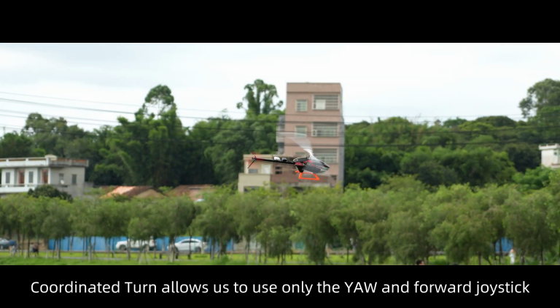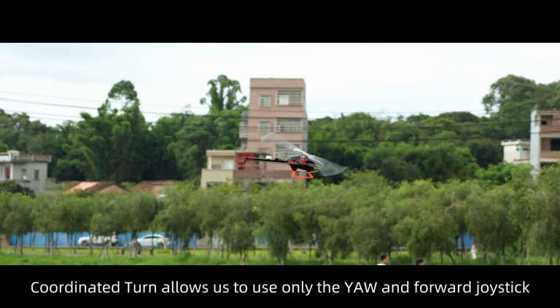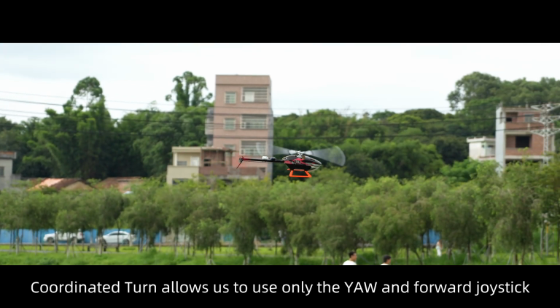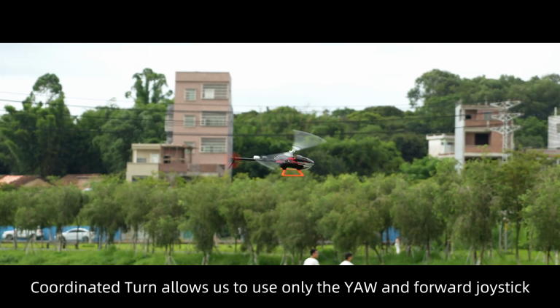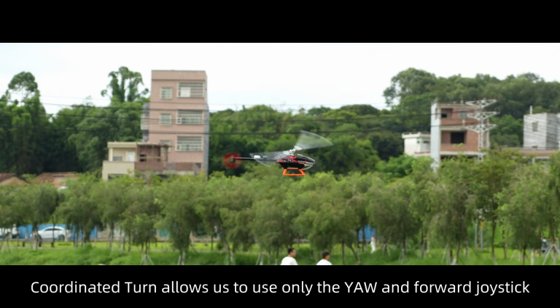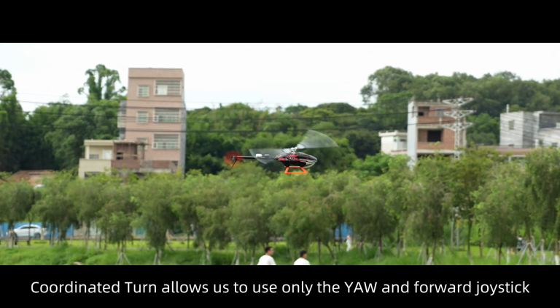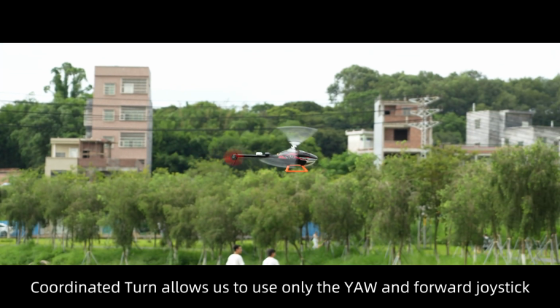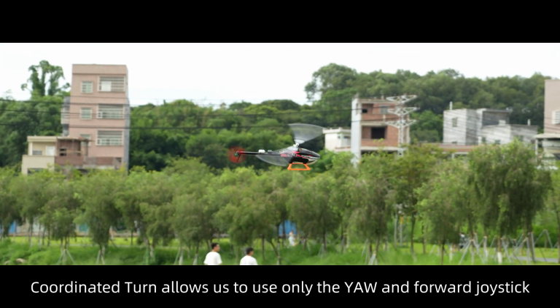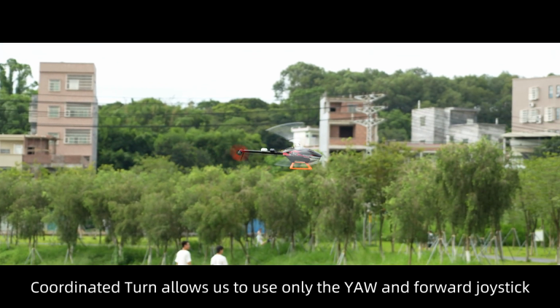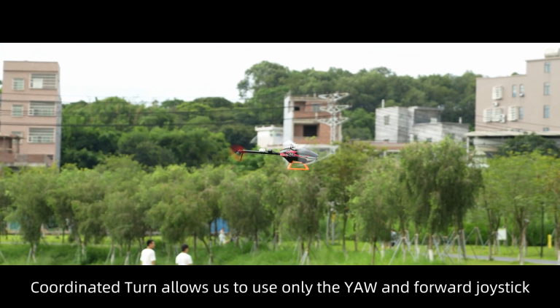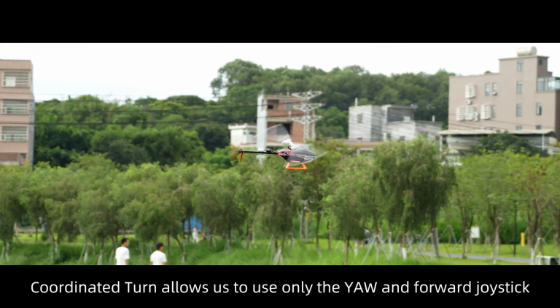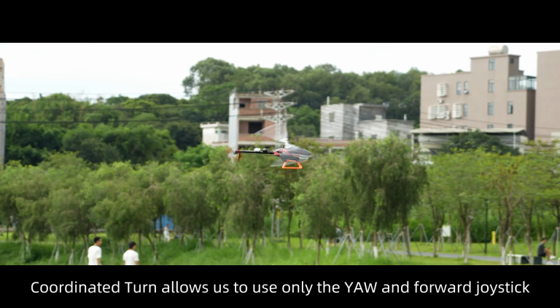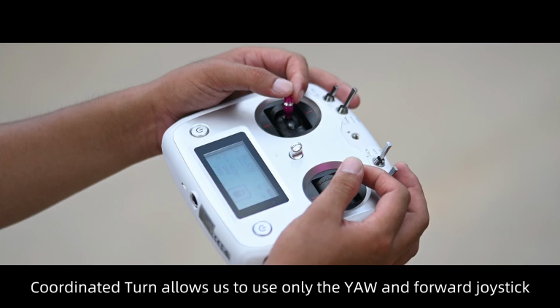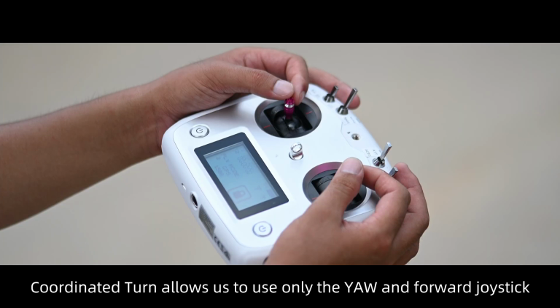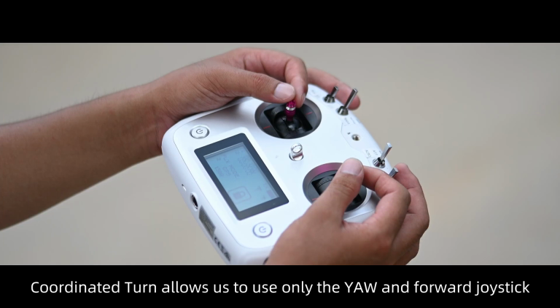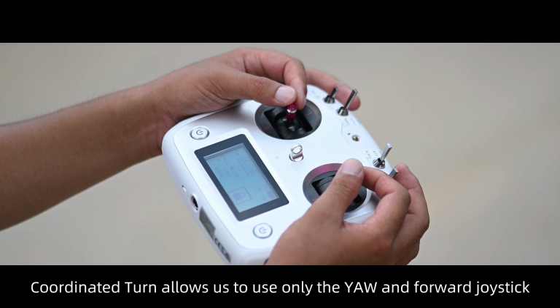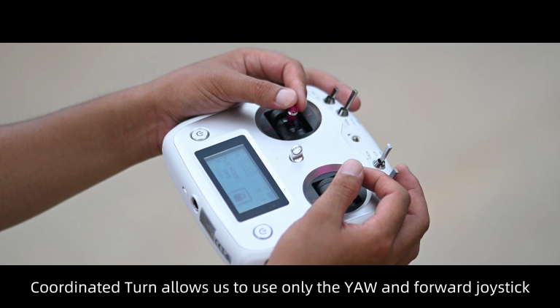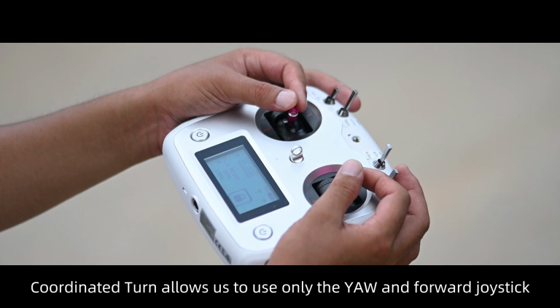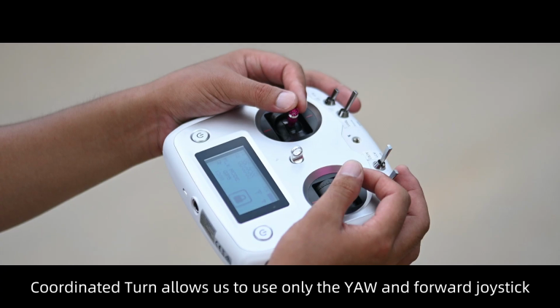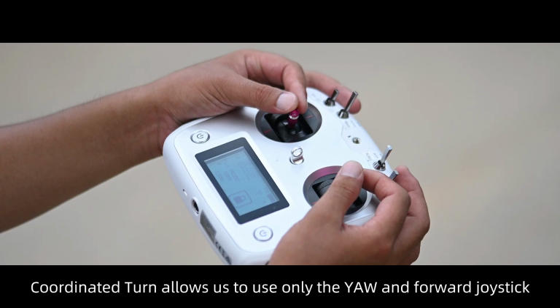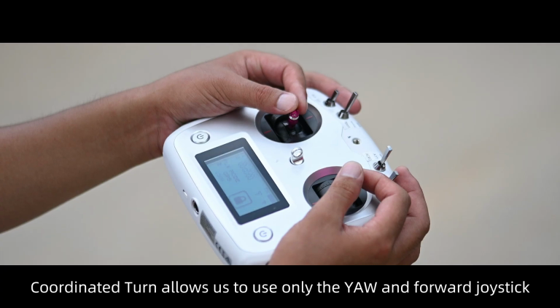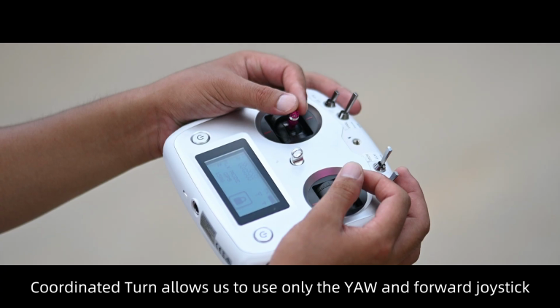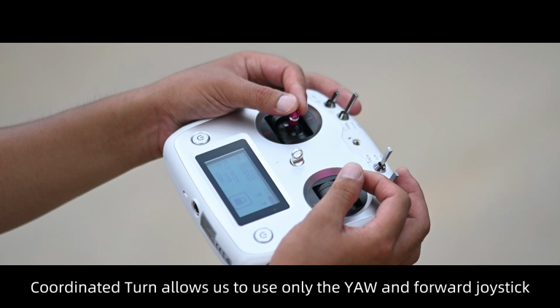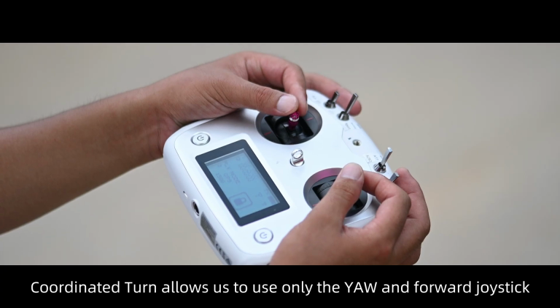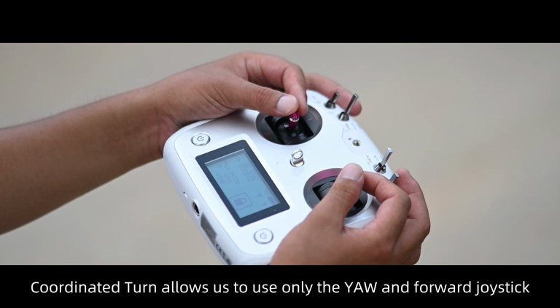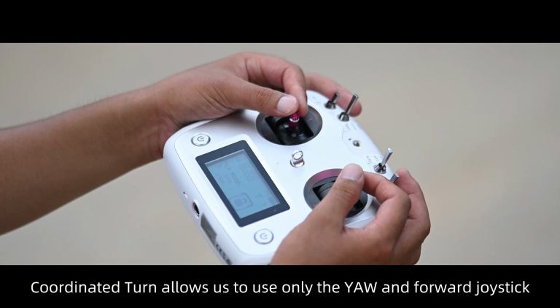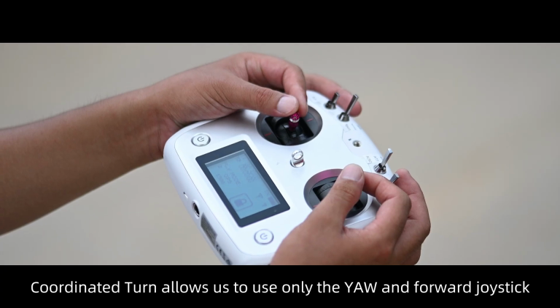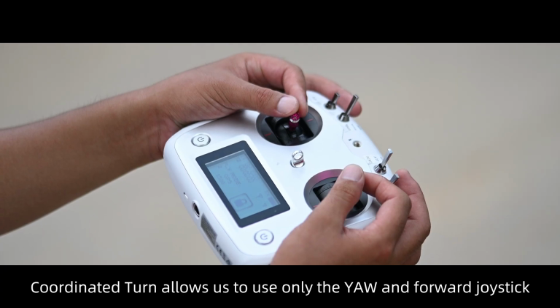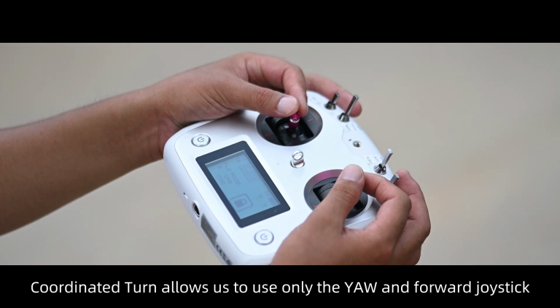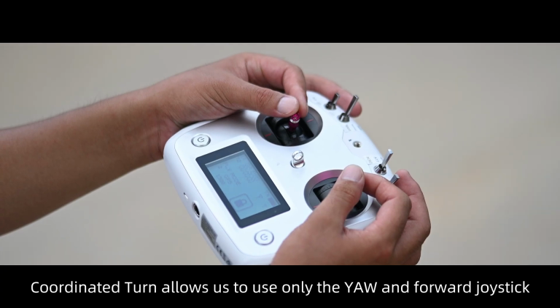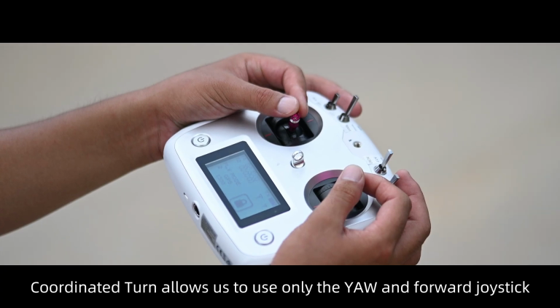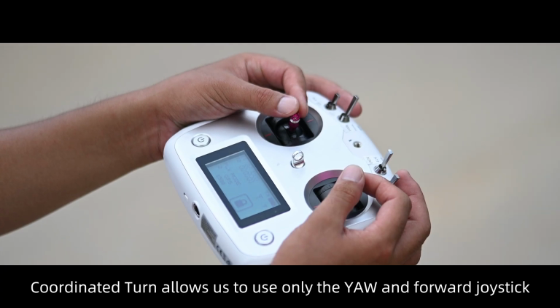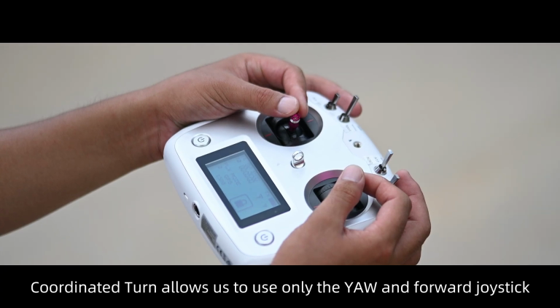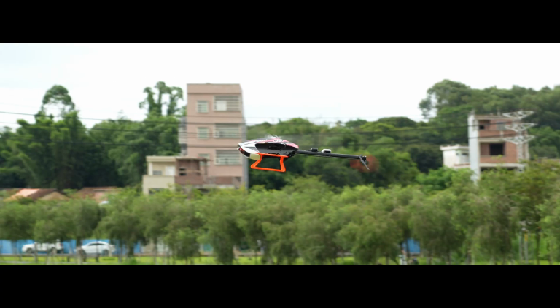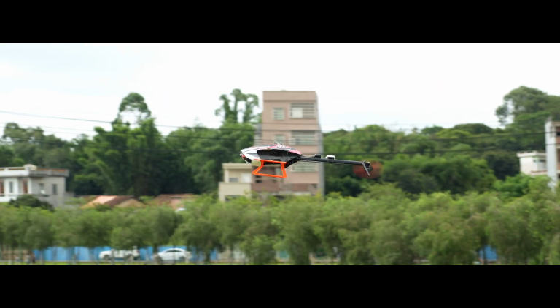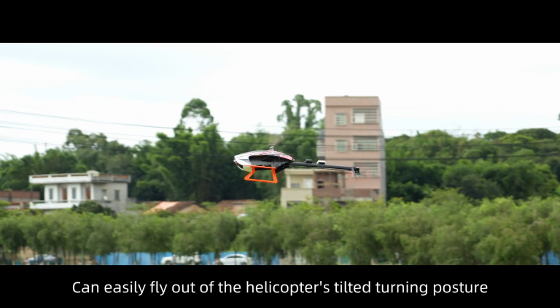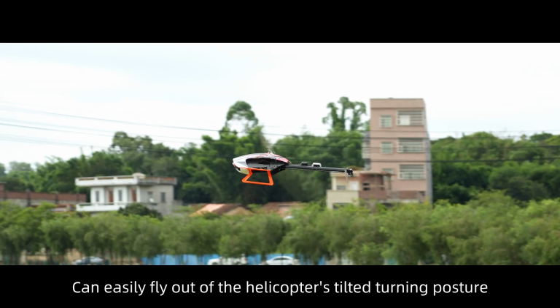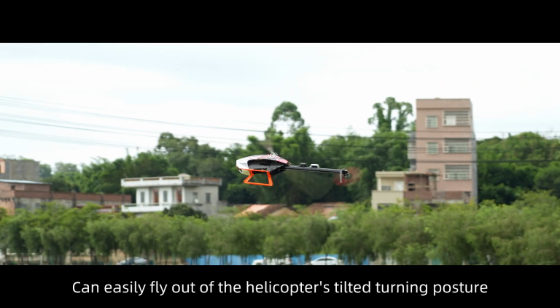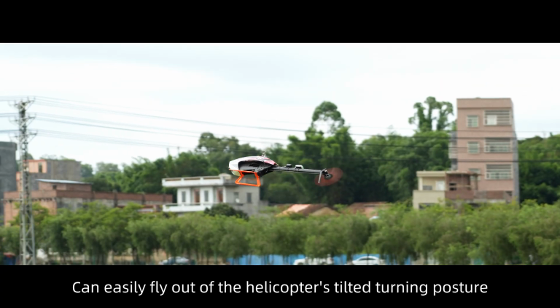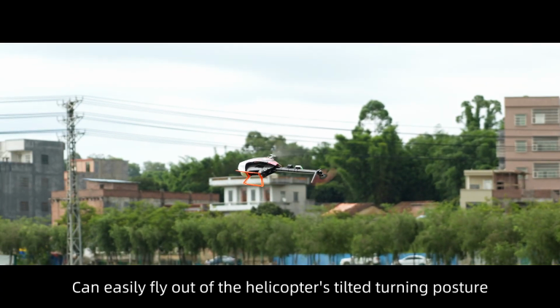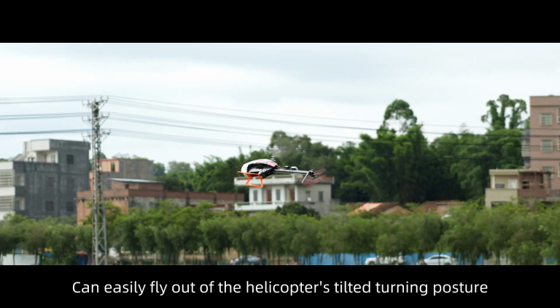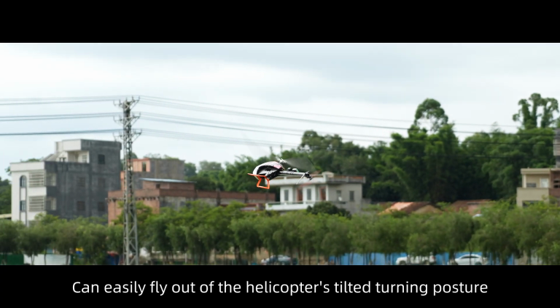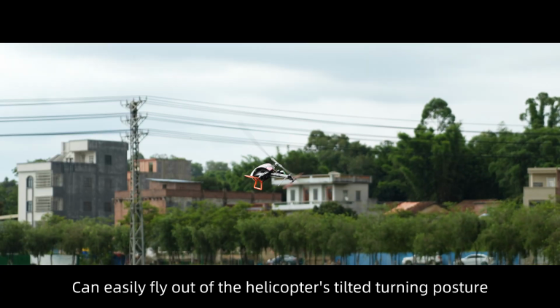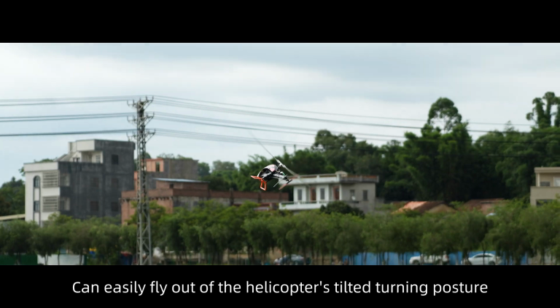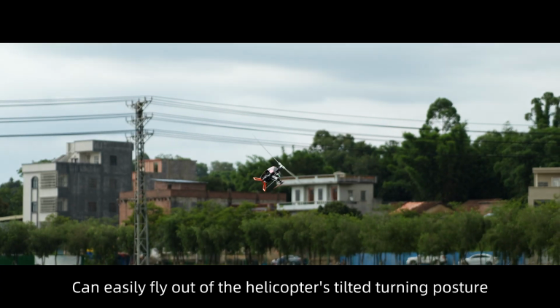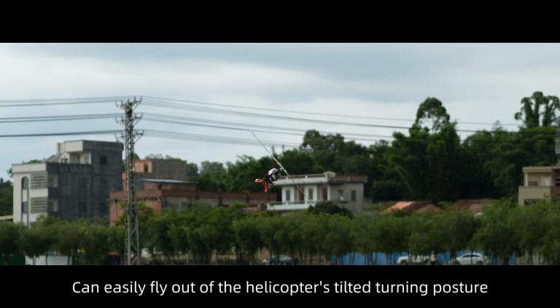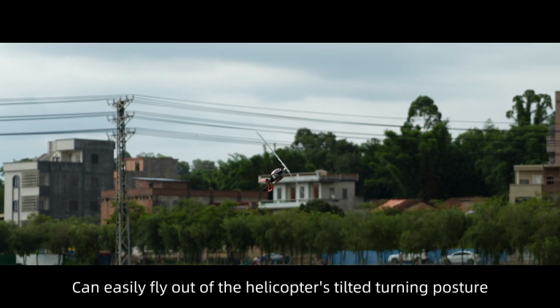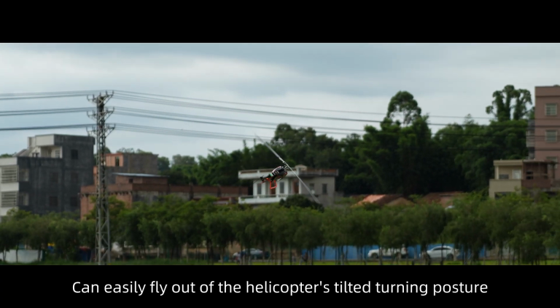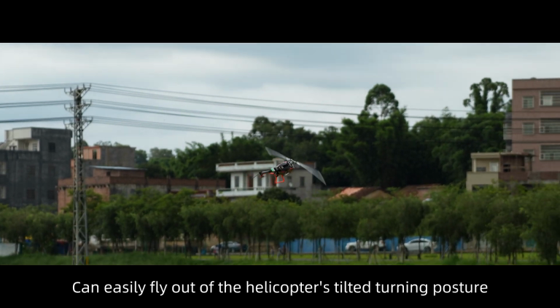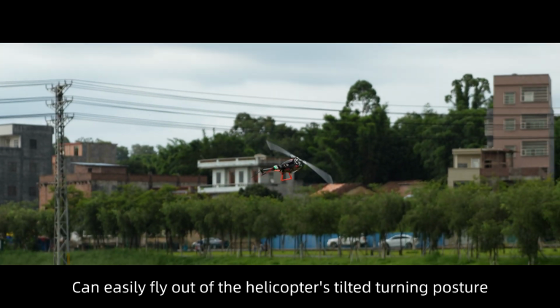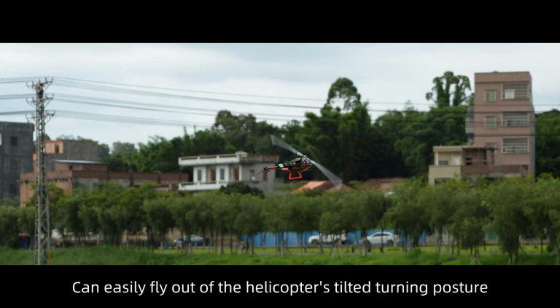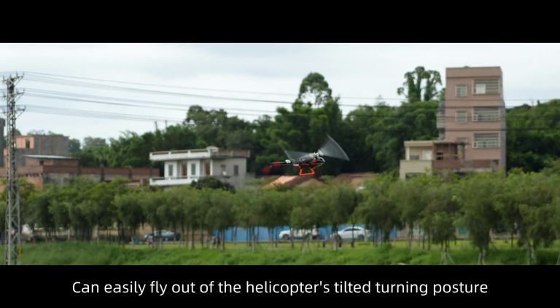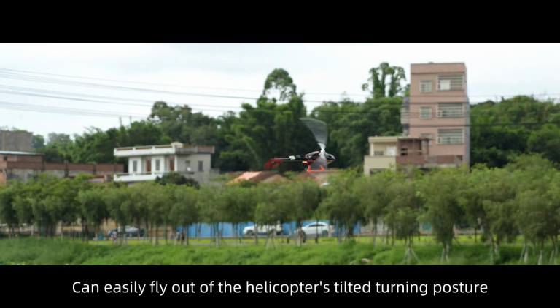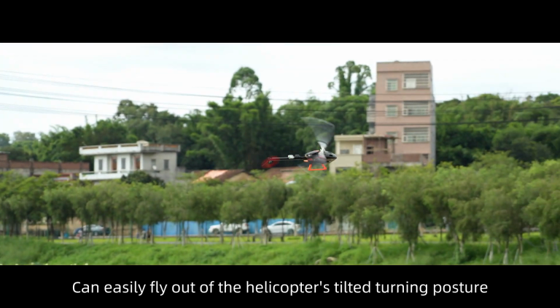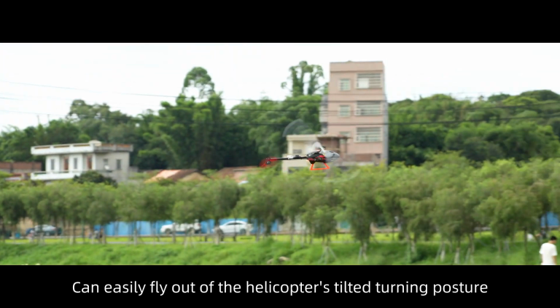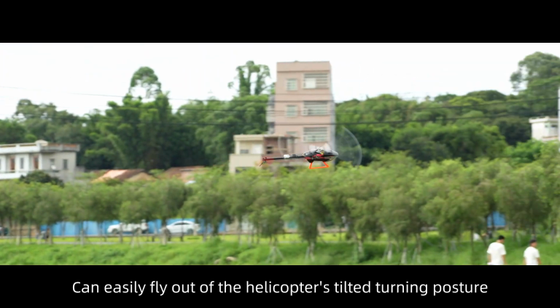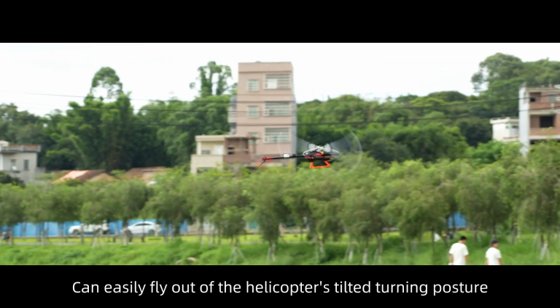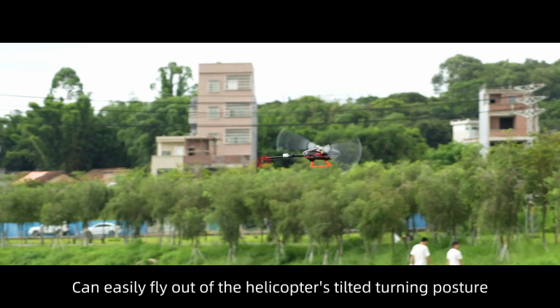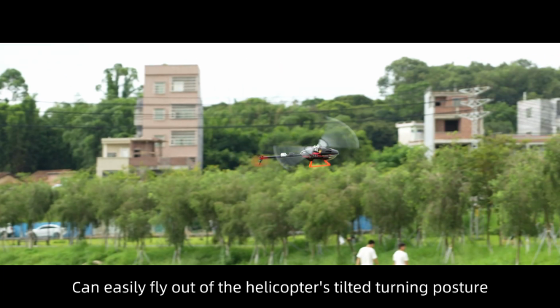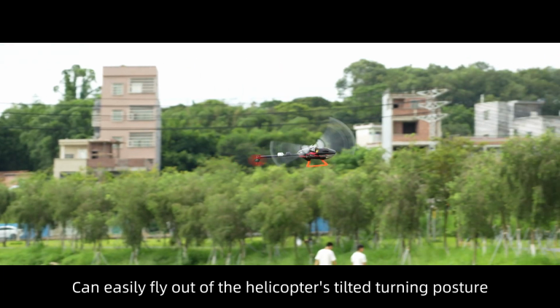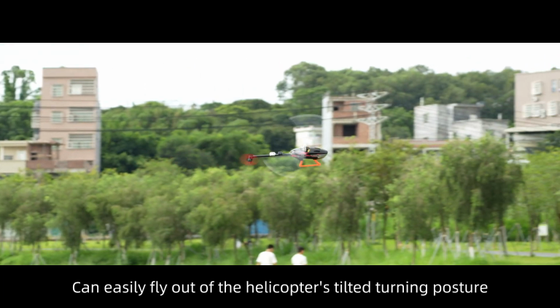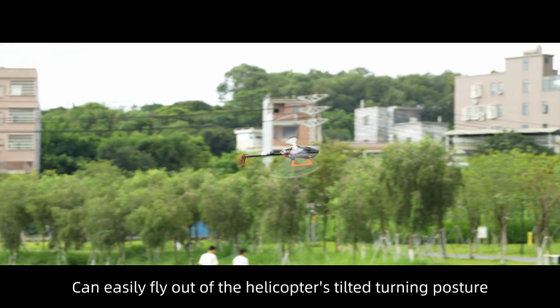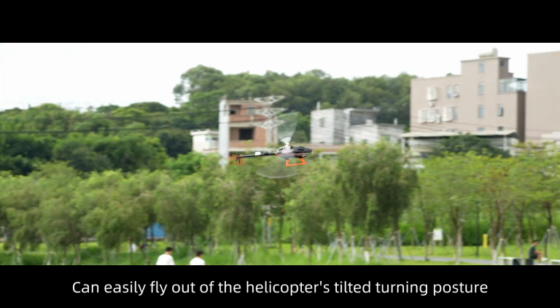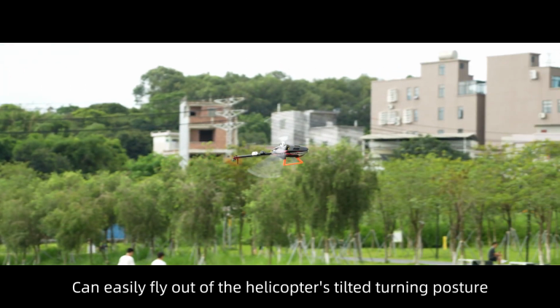Coordinated turn allows you to use only the yaw and forward joystick to easily fly out of the helicopter's tilted turning posture.